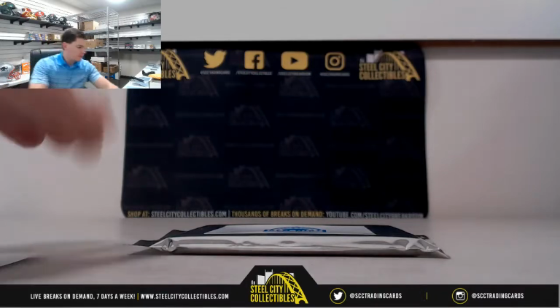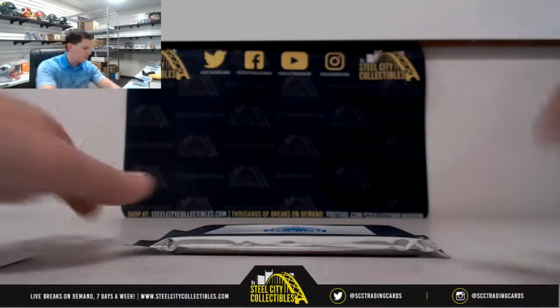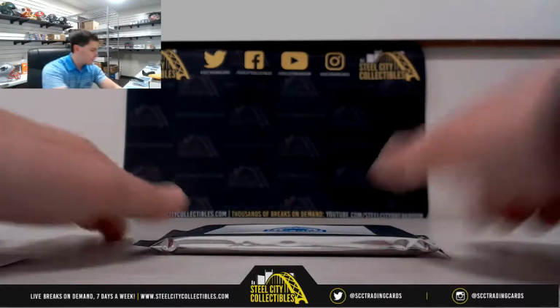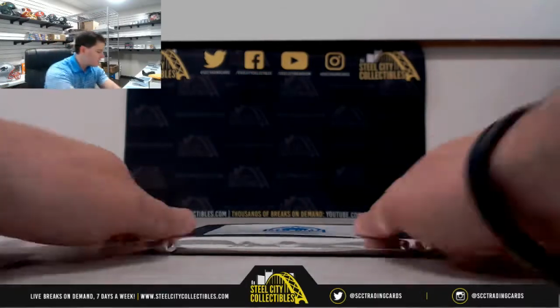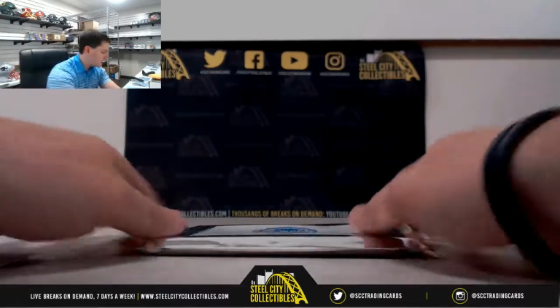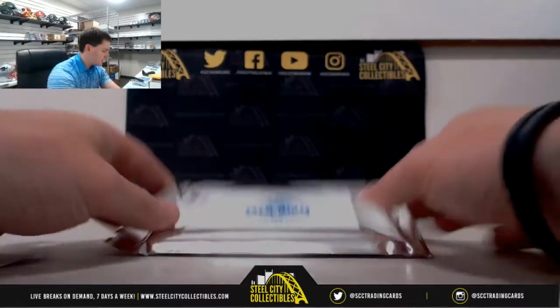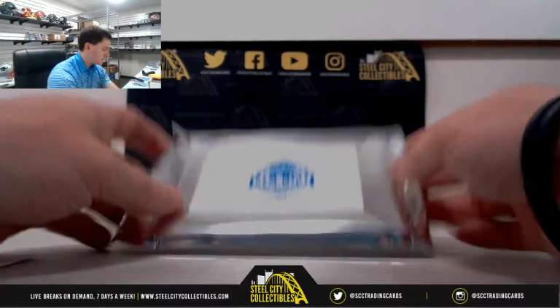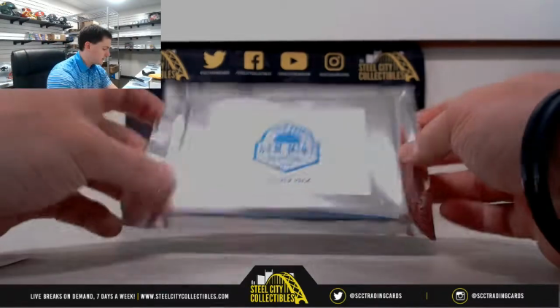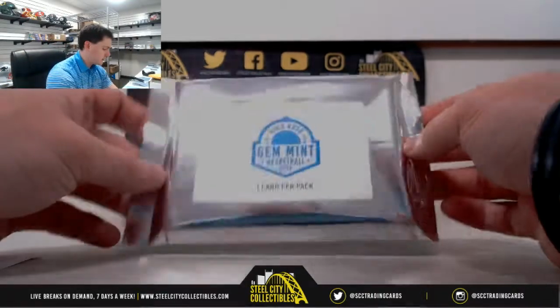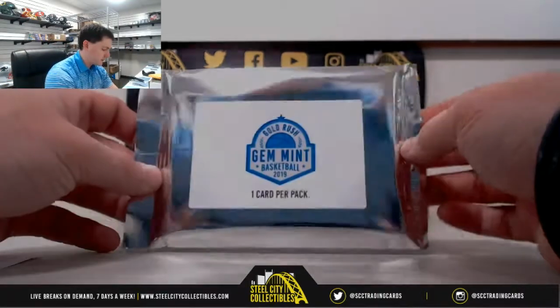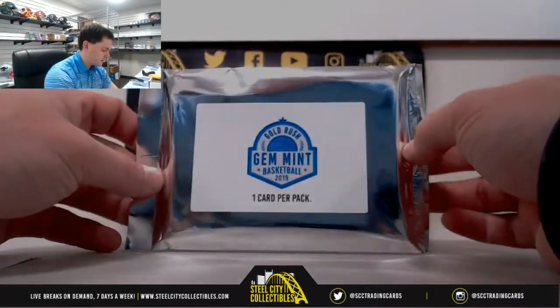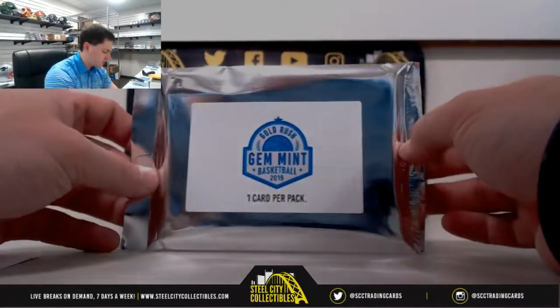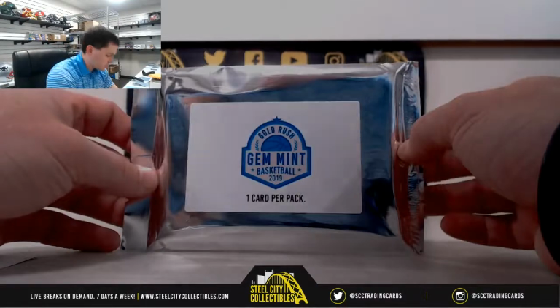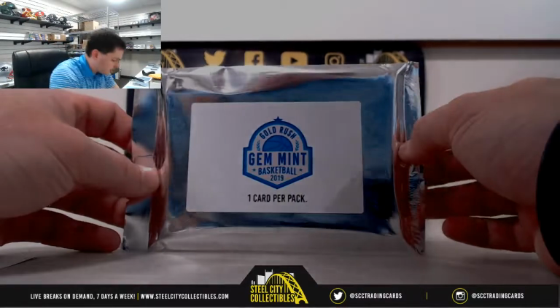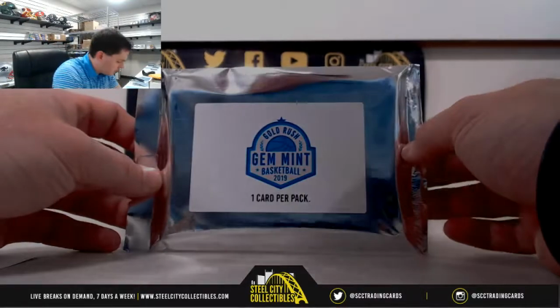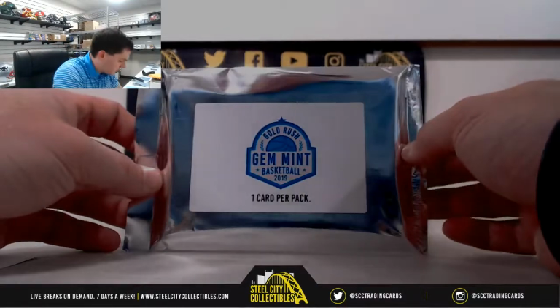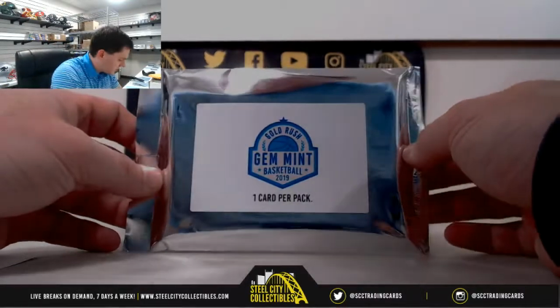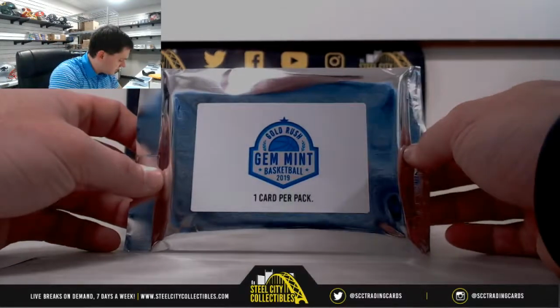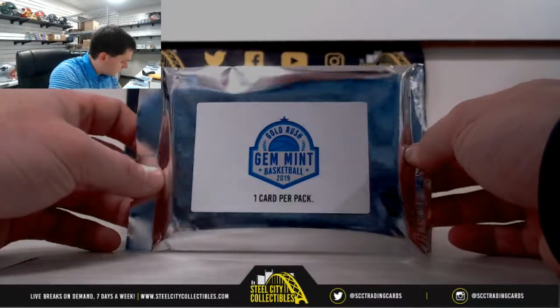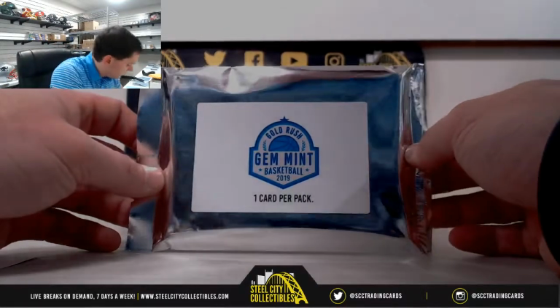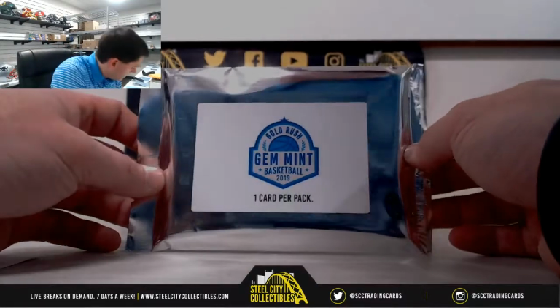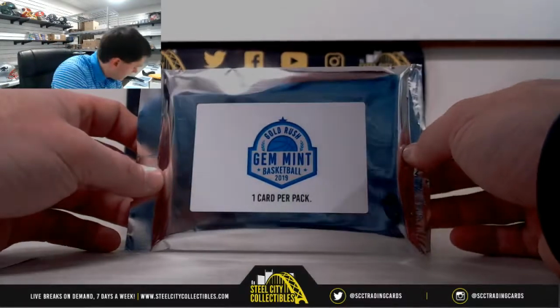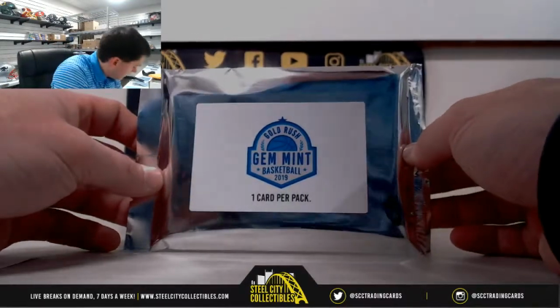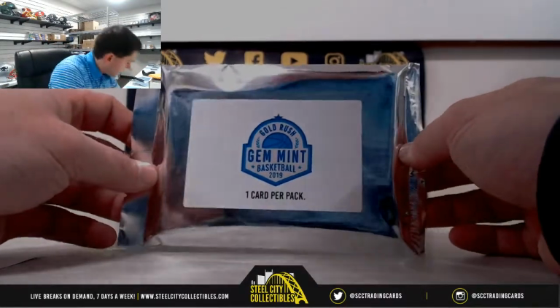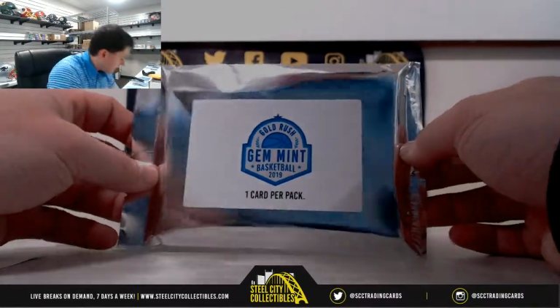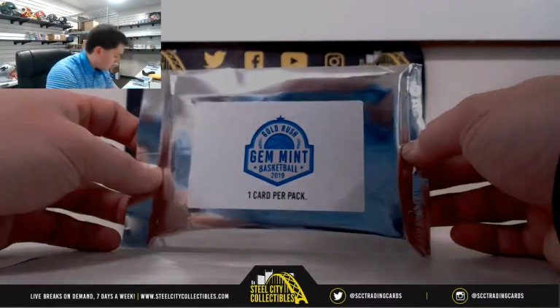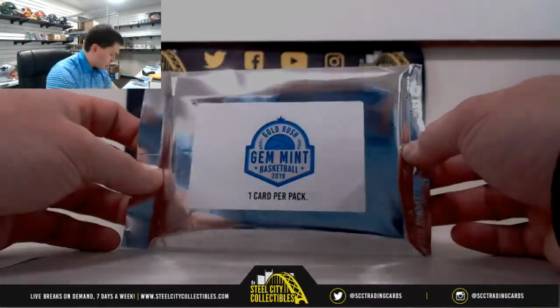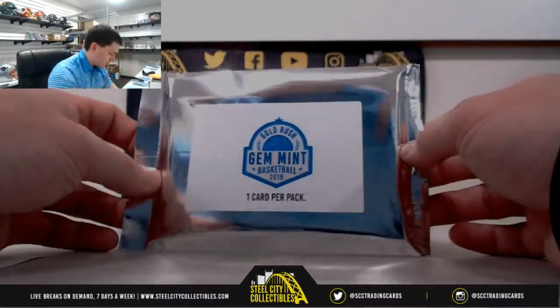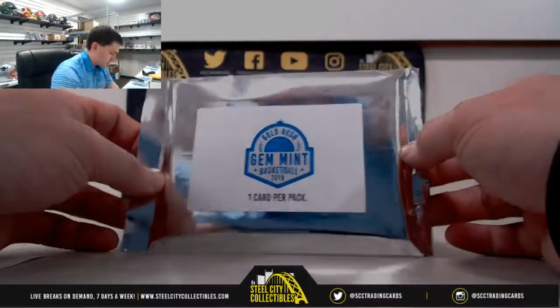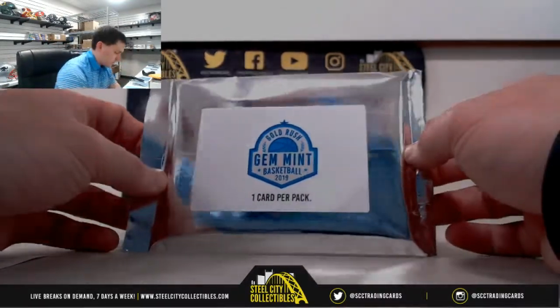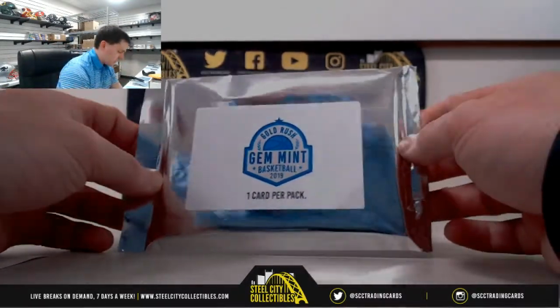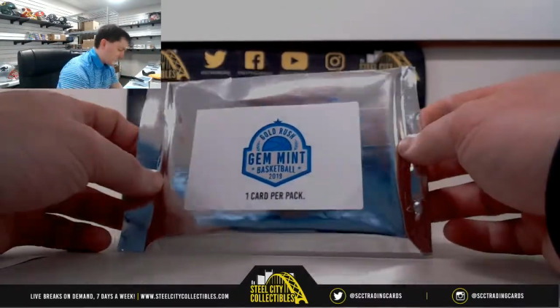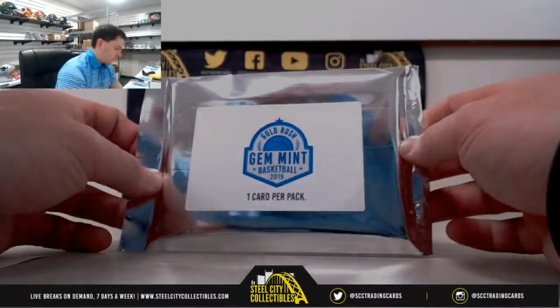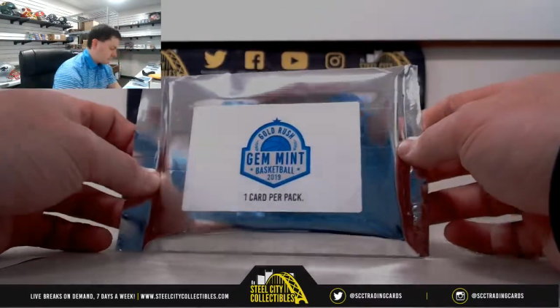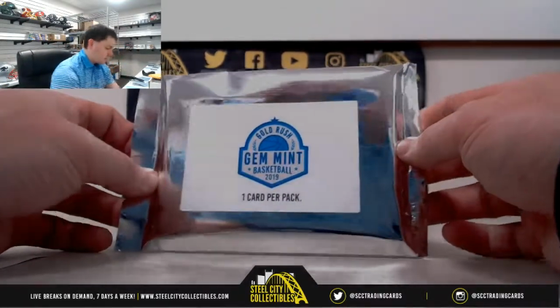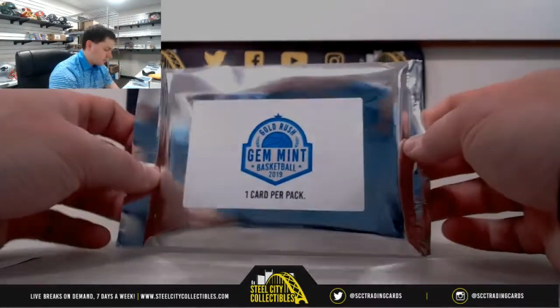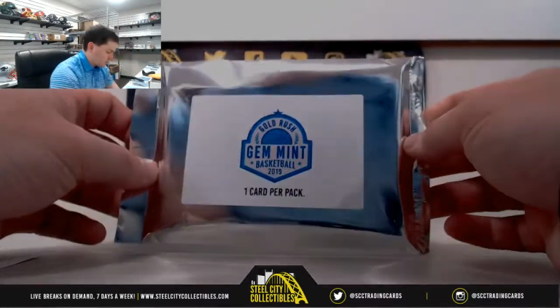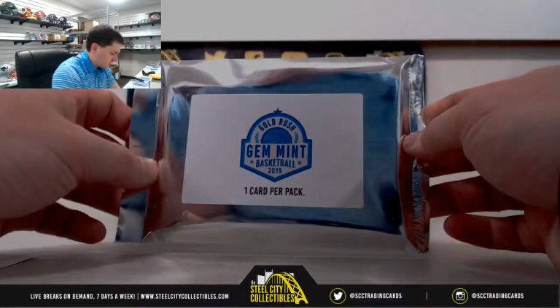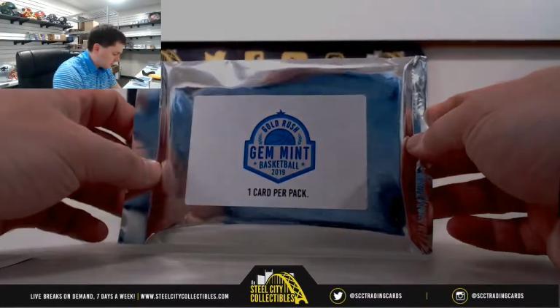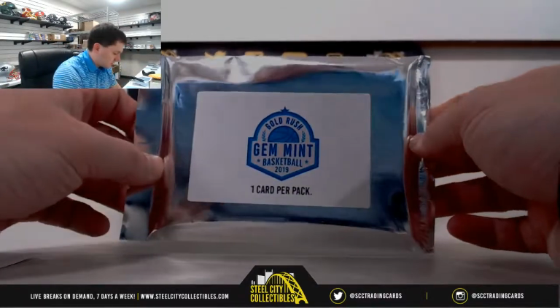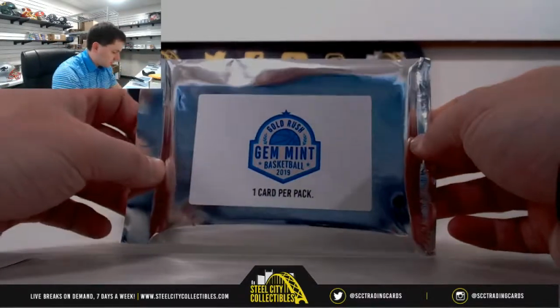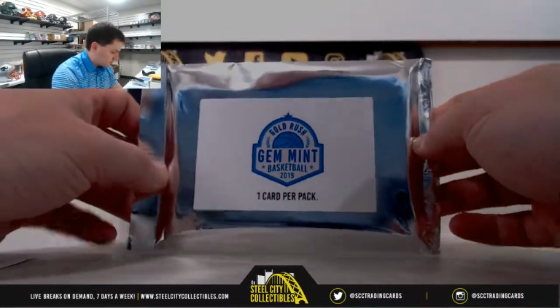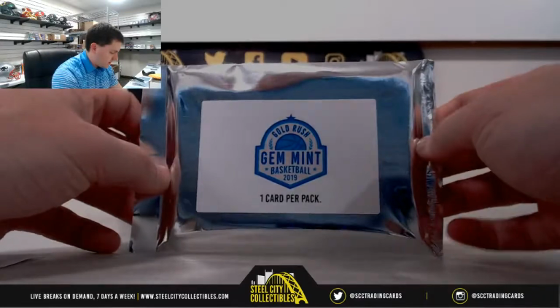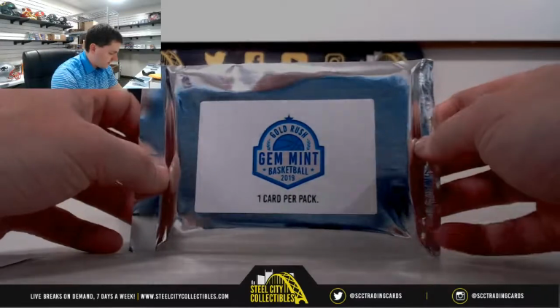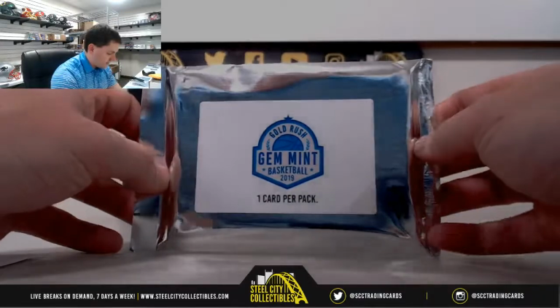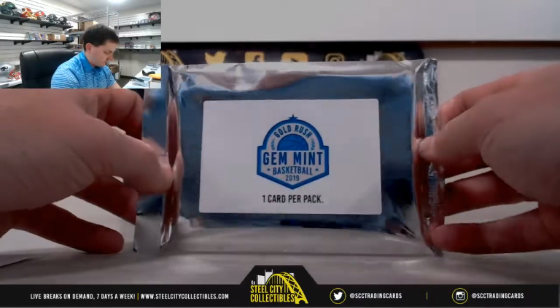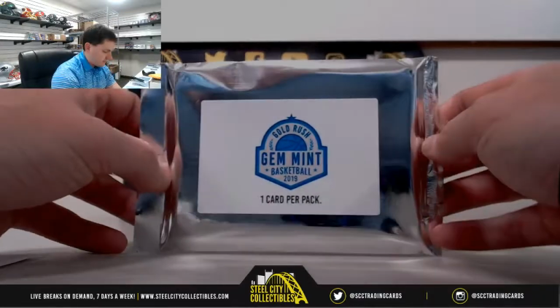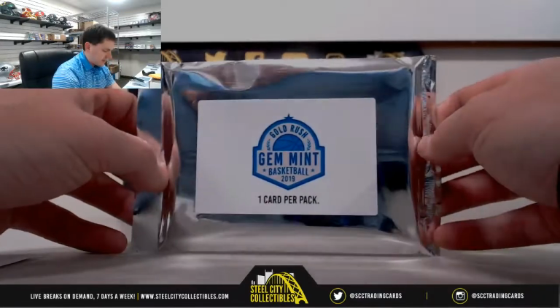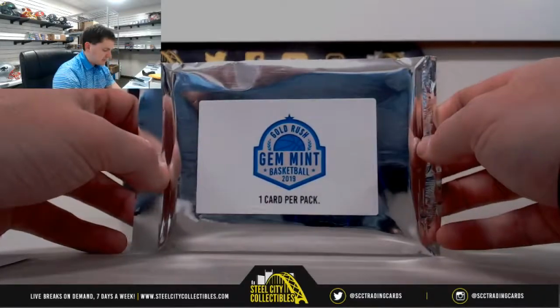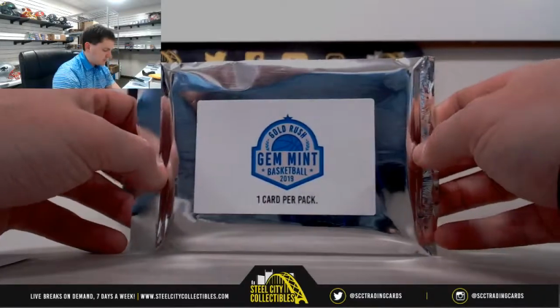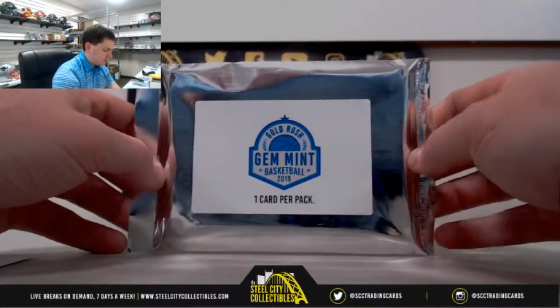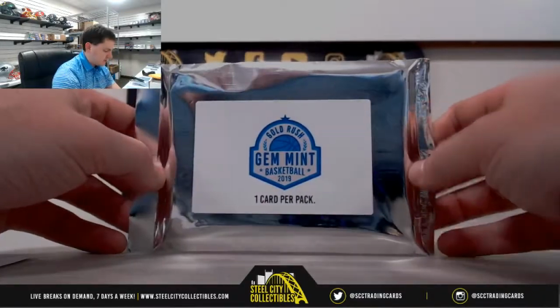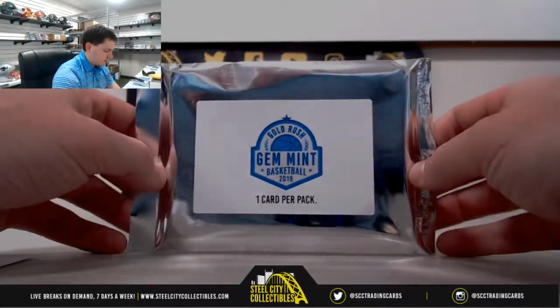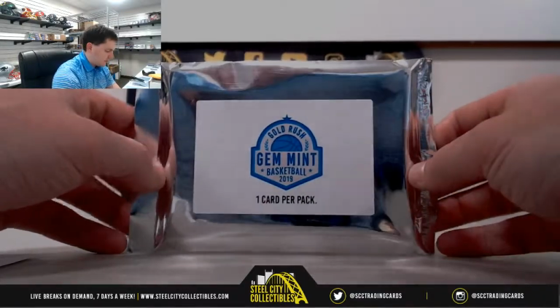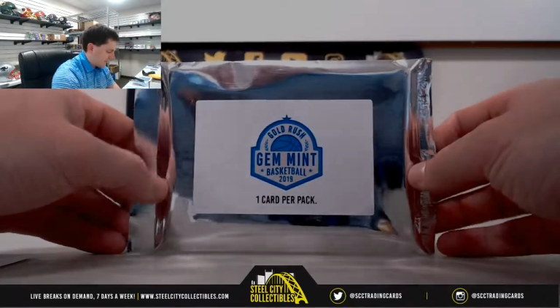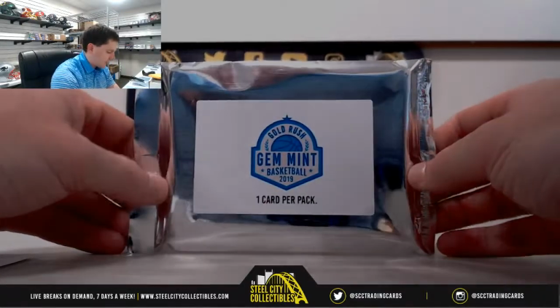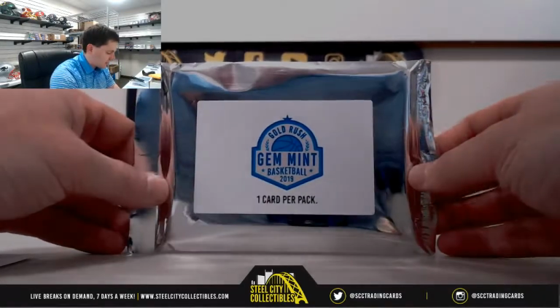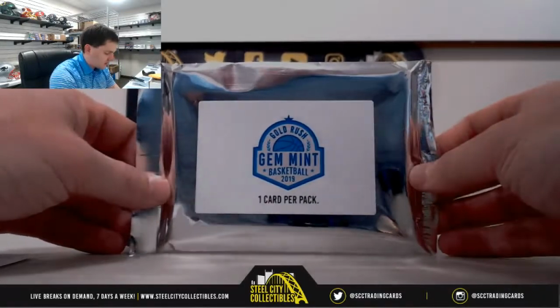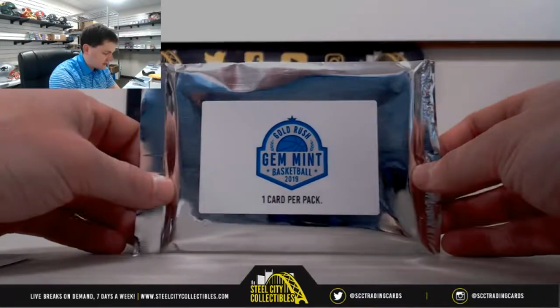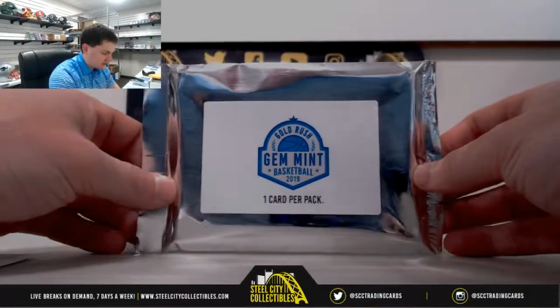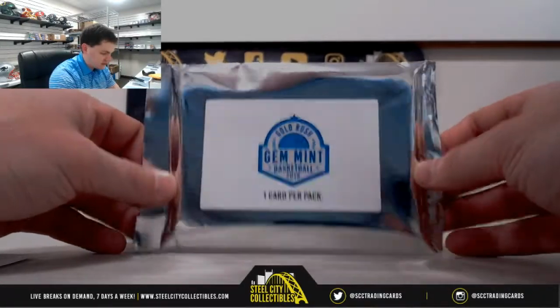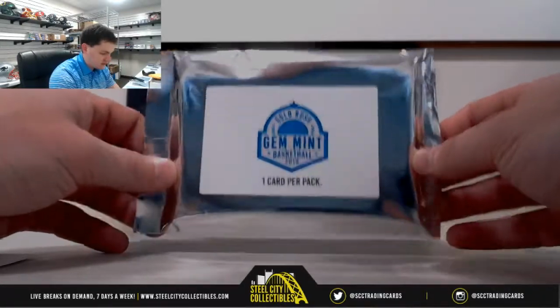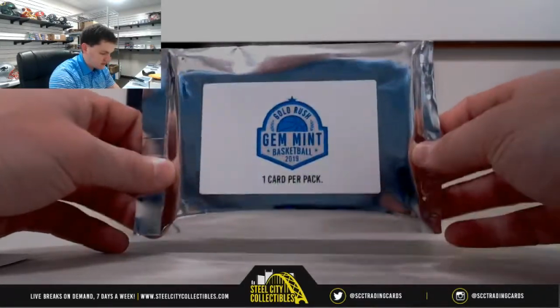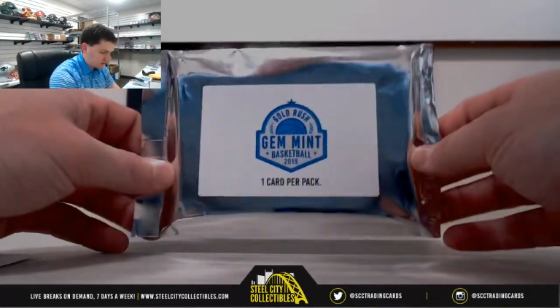Alrighty, next up for Thomas, we have one of our 2019 Gold Rush Gem Mint Basketball Packs. Good luck.